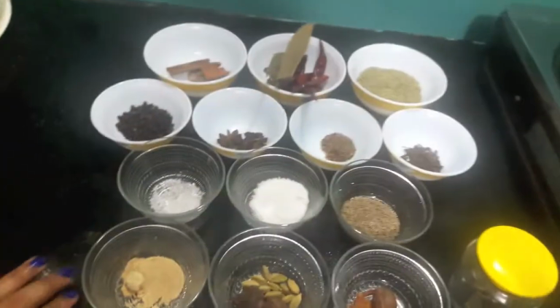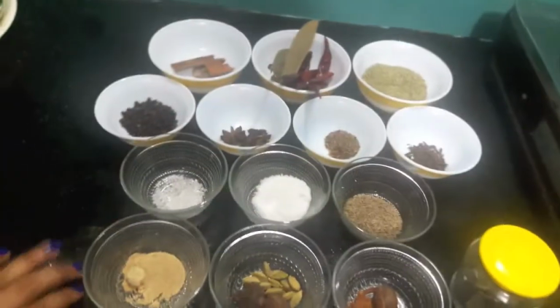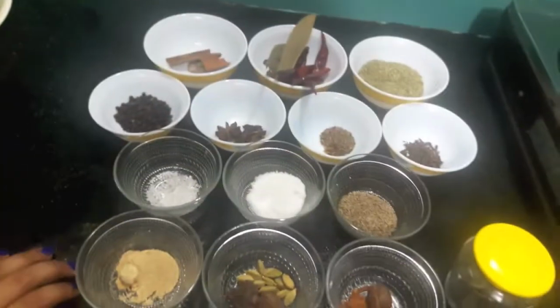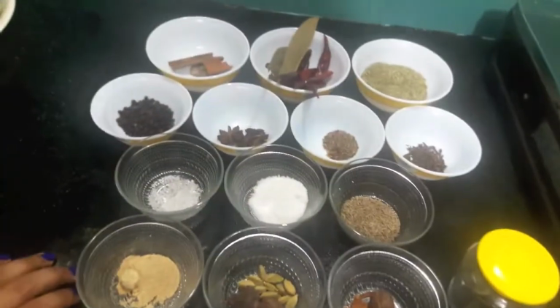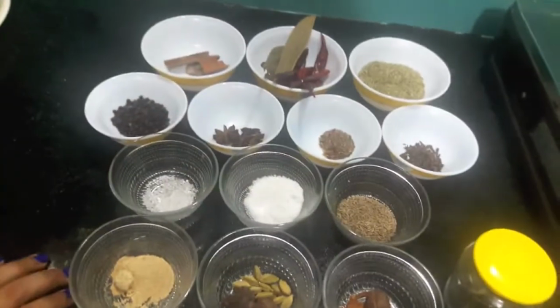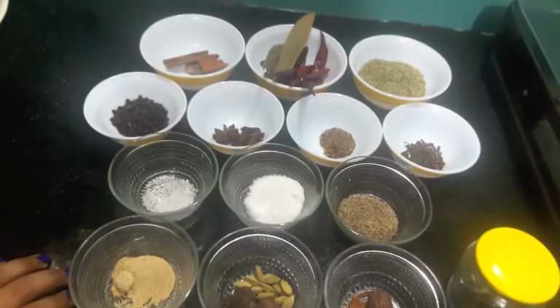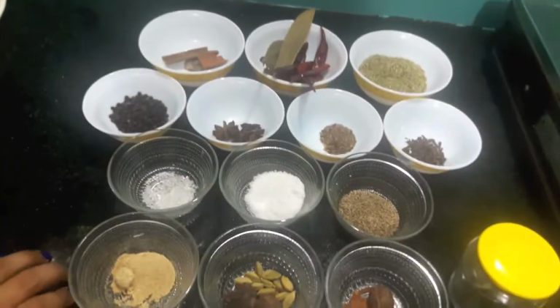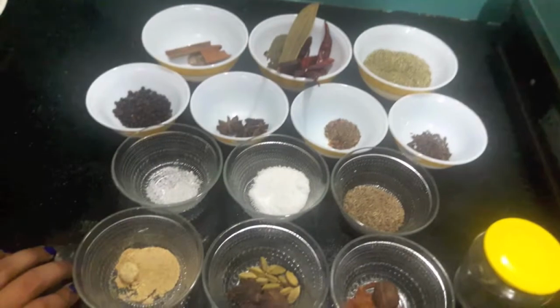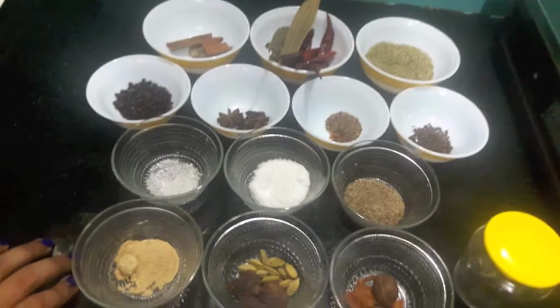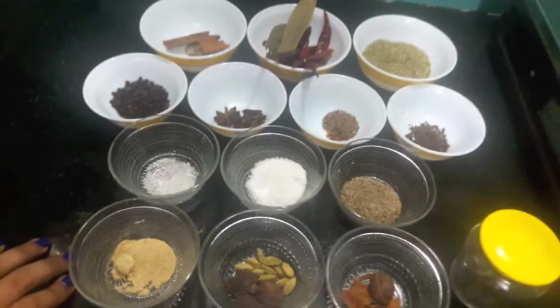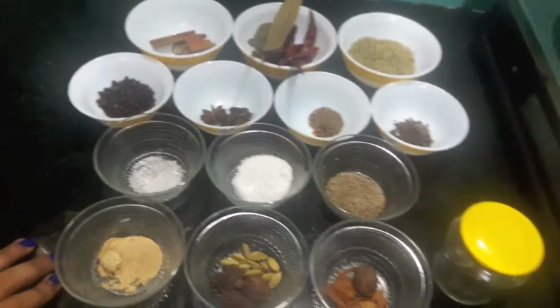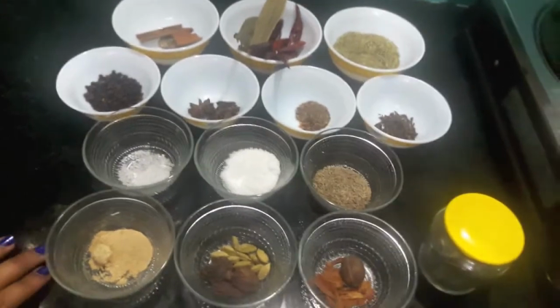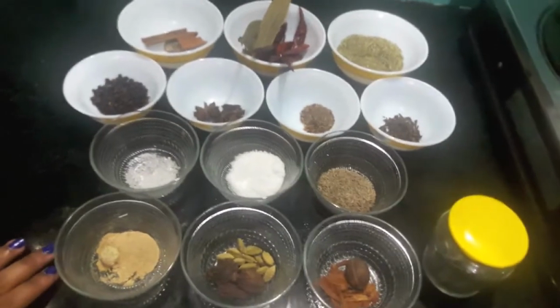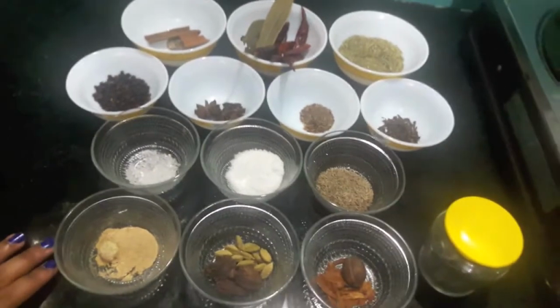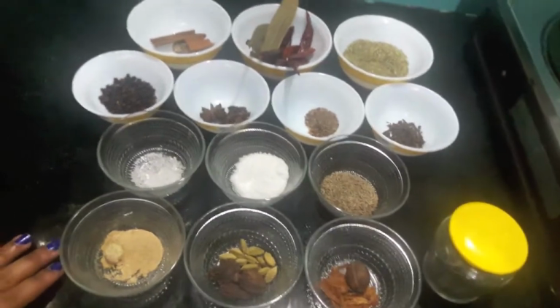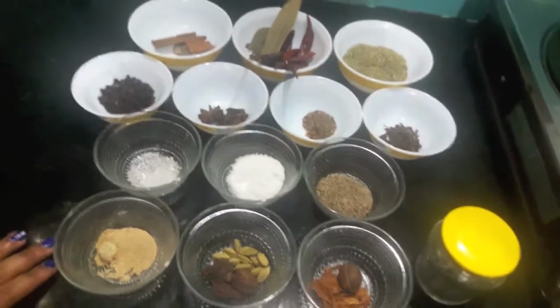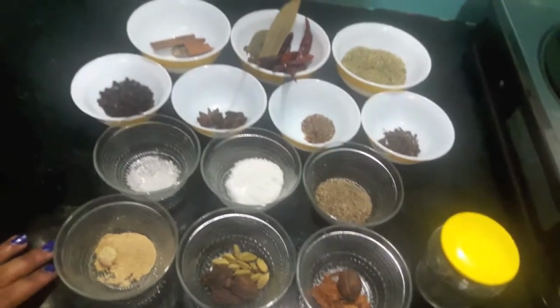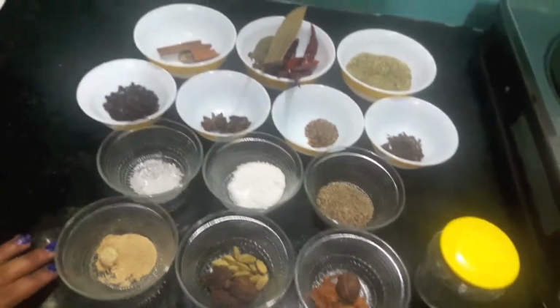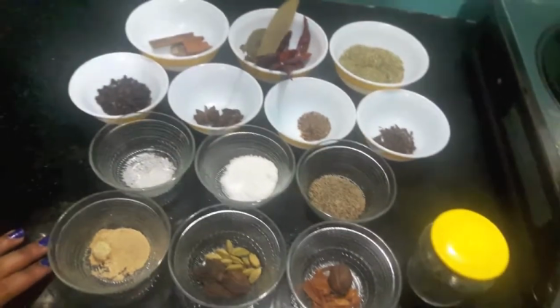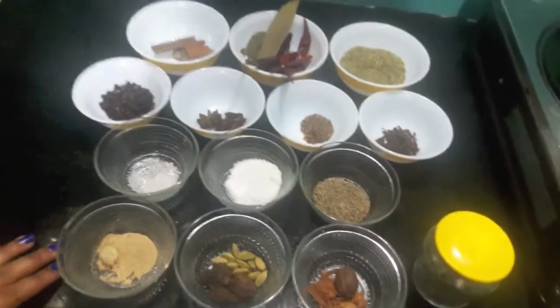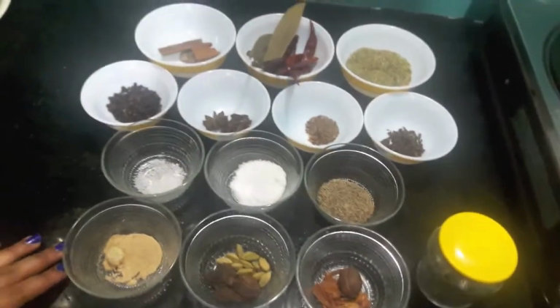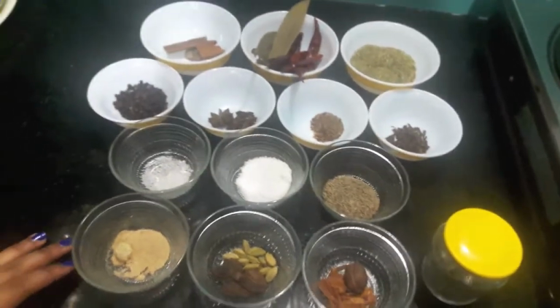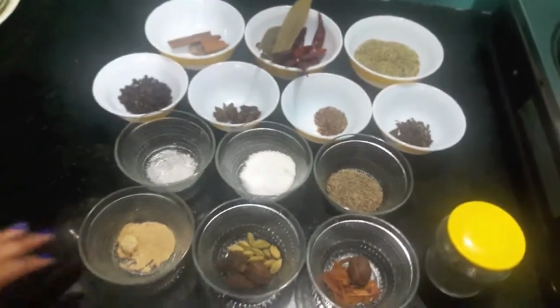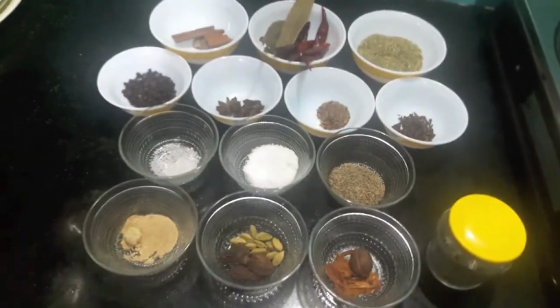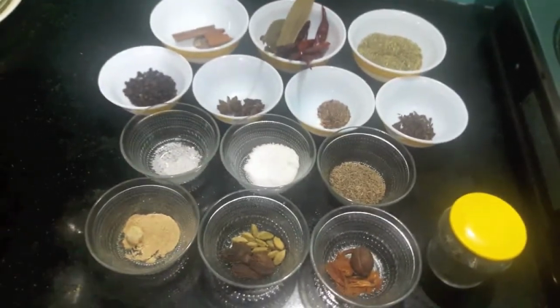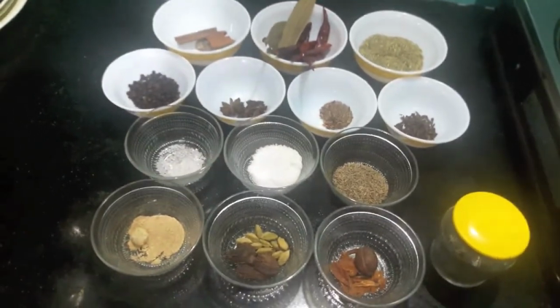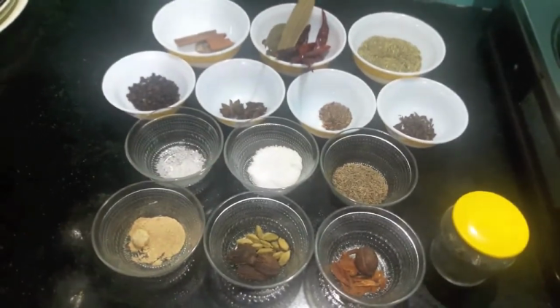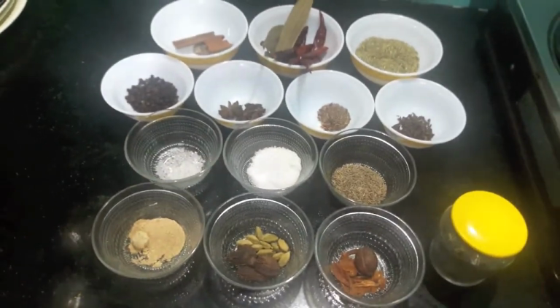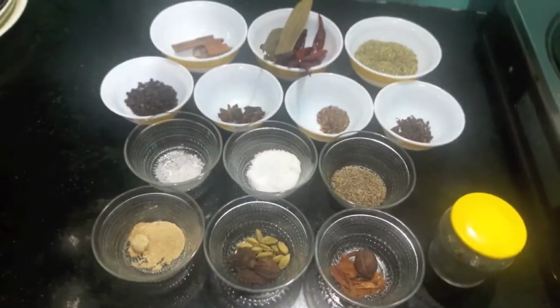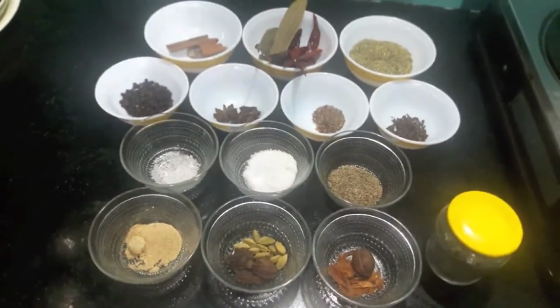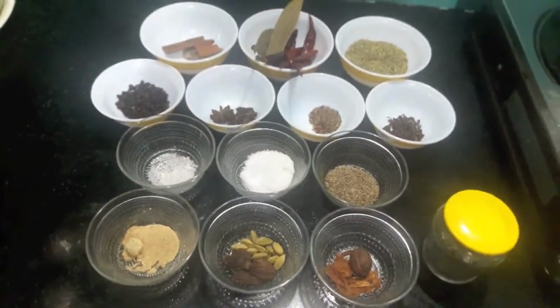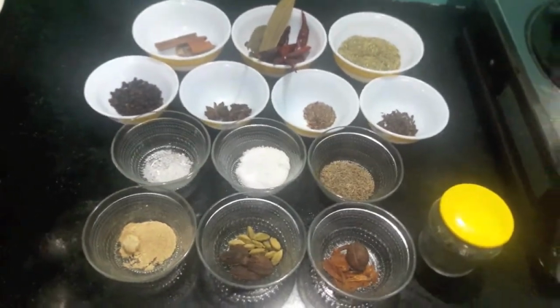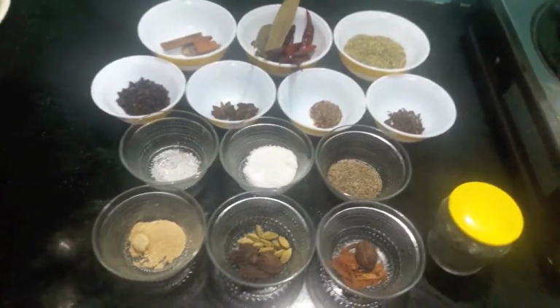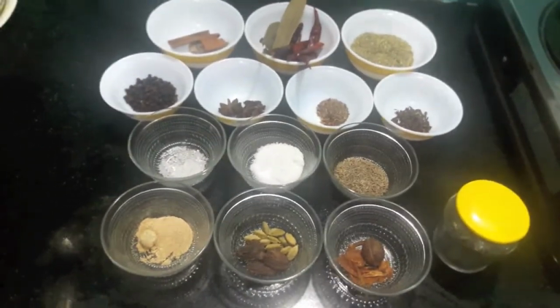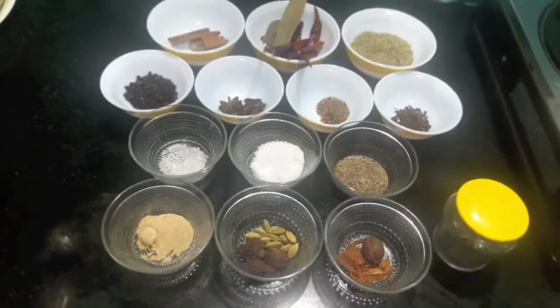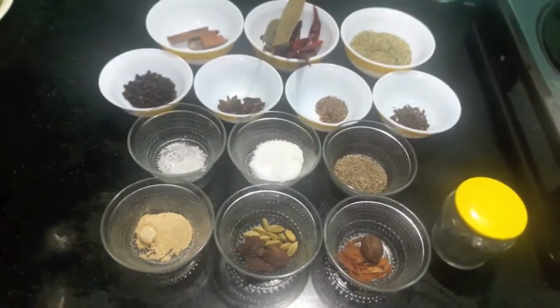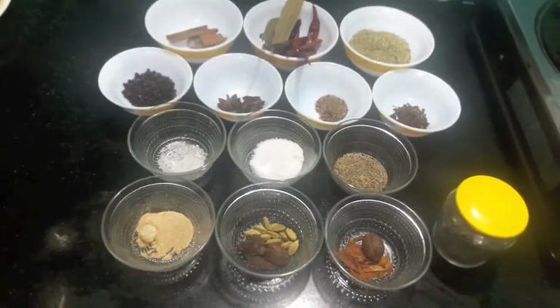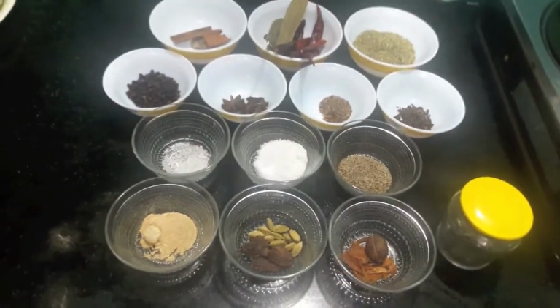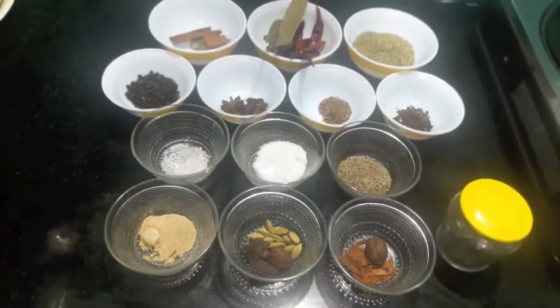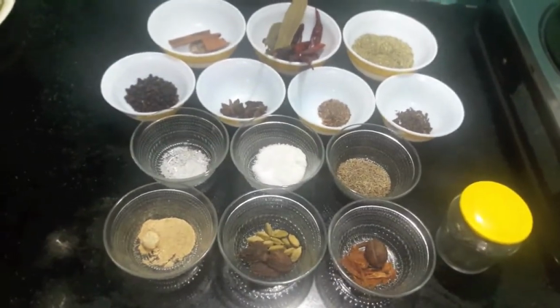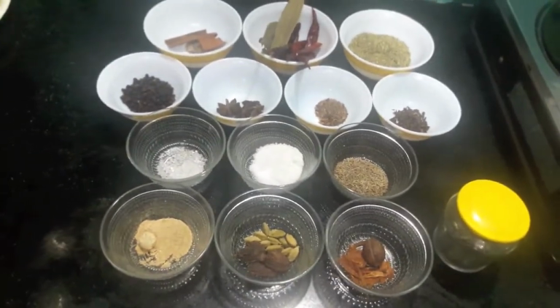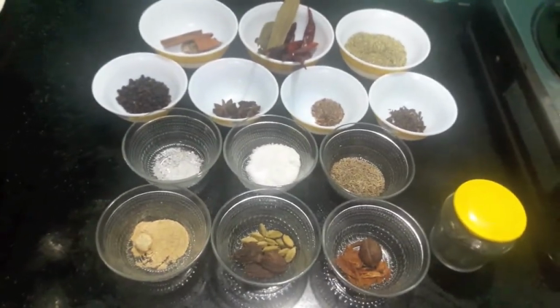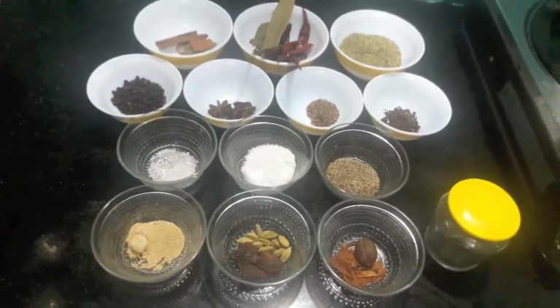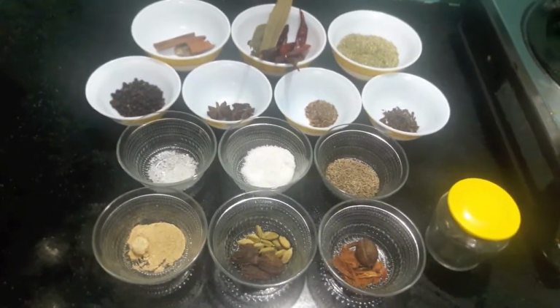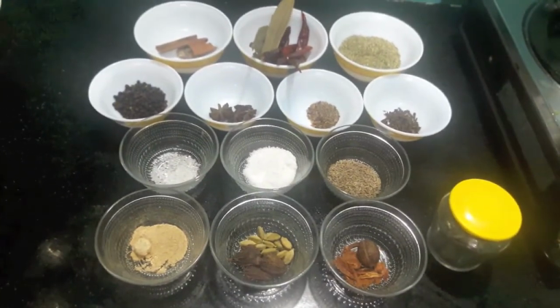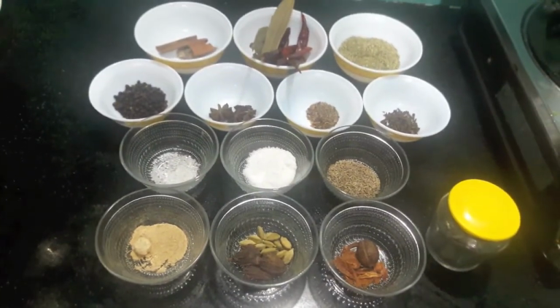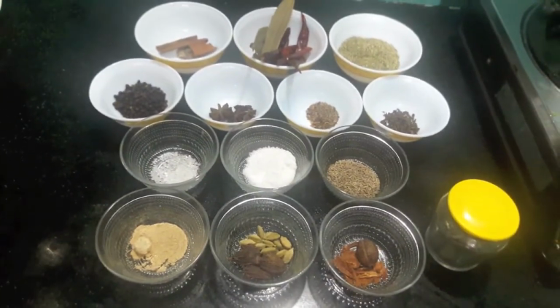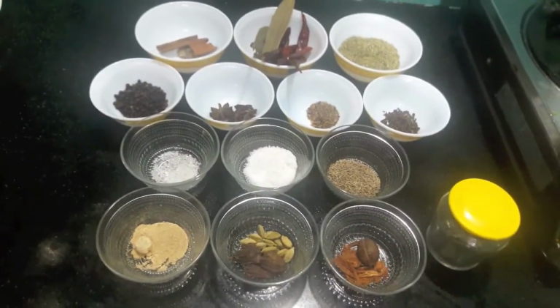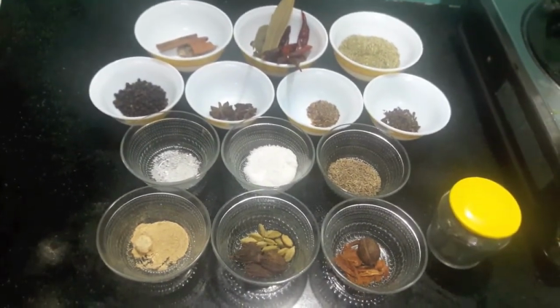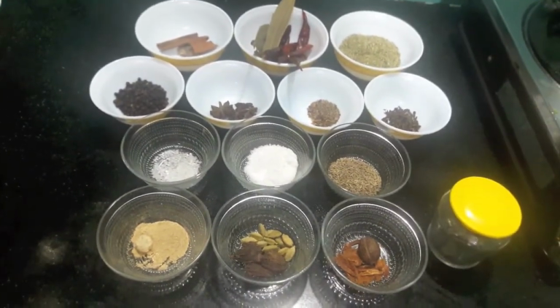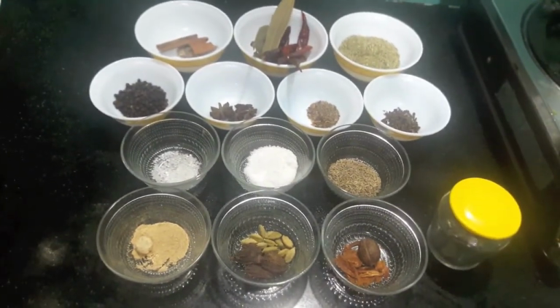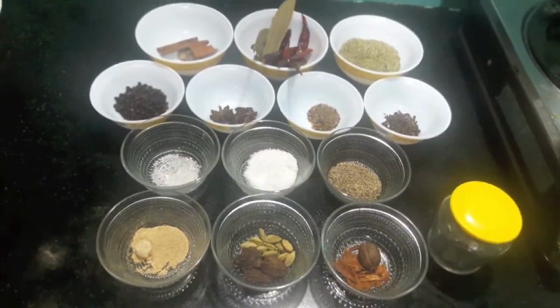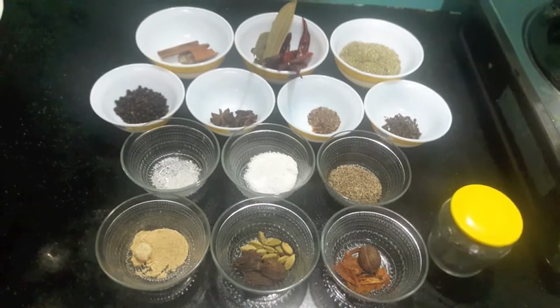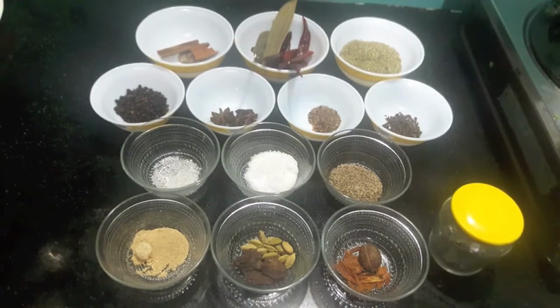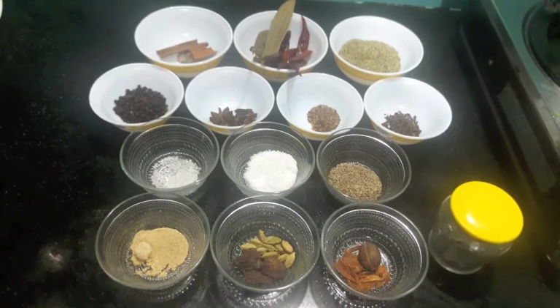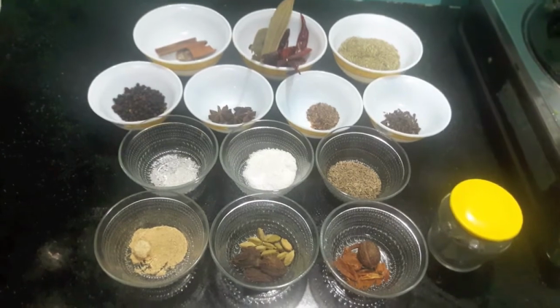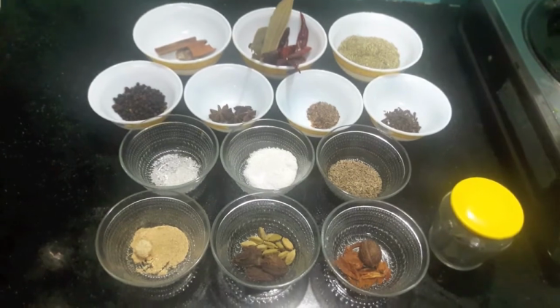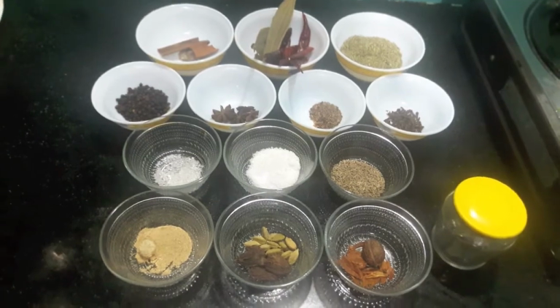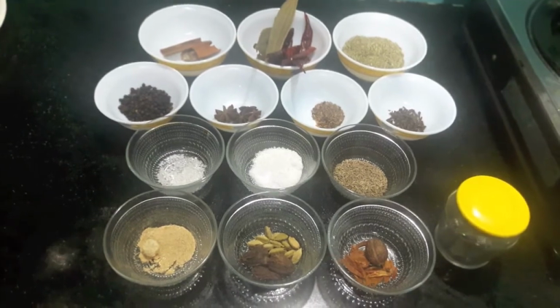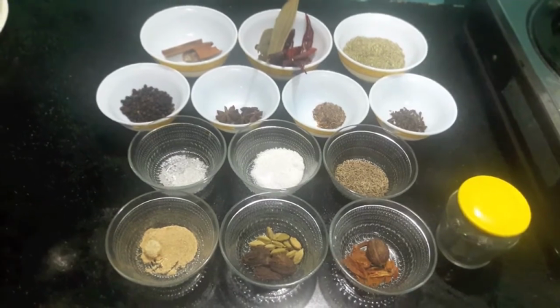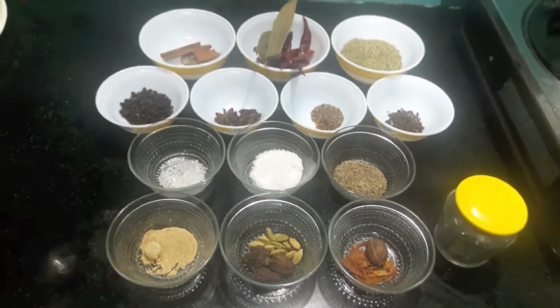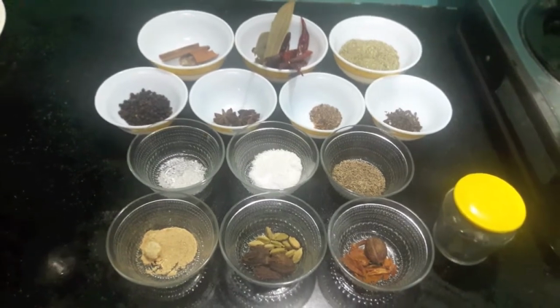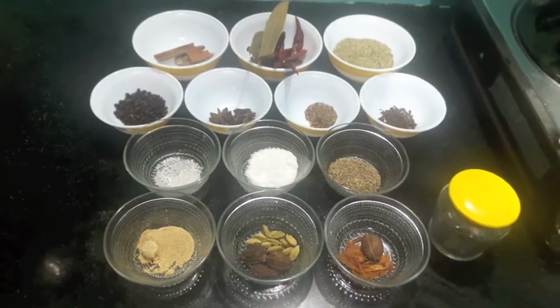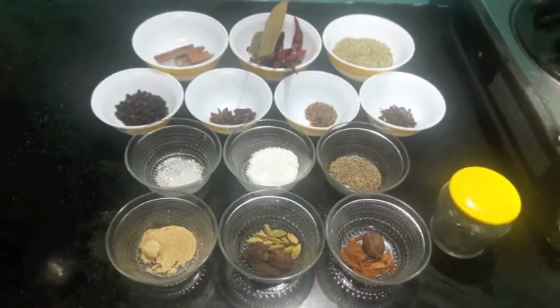Hello and welcome to my channel, Shifa's Kitchen. Today I am going to show you how to make homemade nihari masala. So let's start.